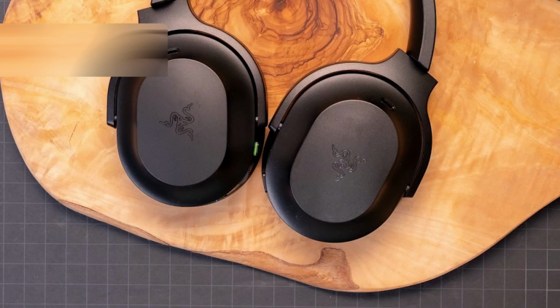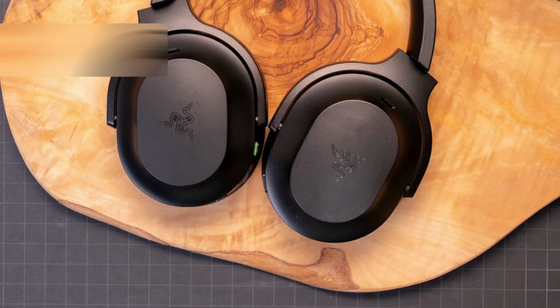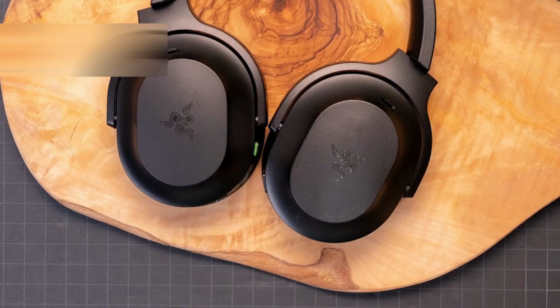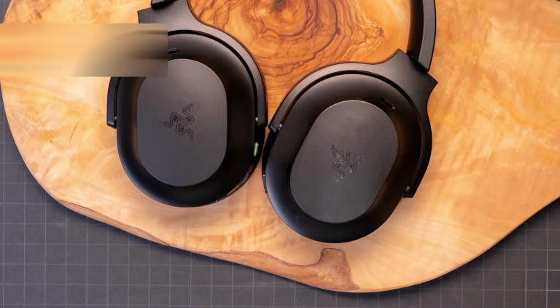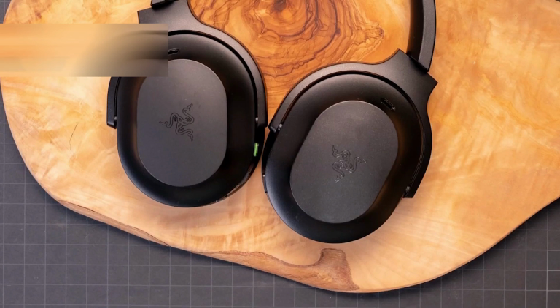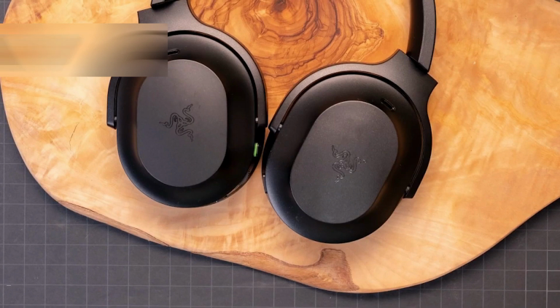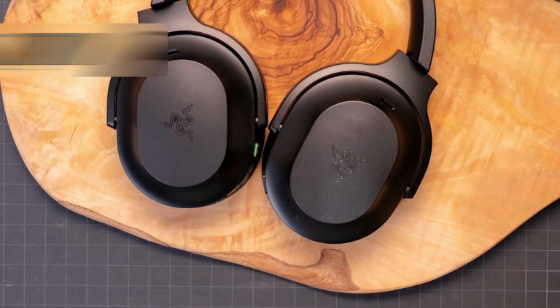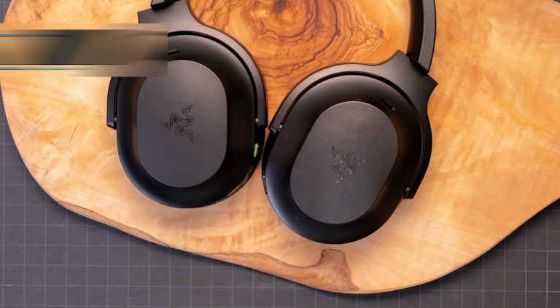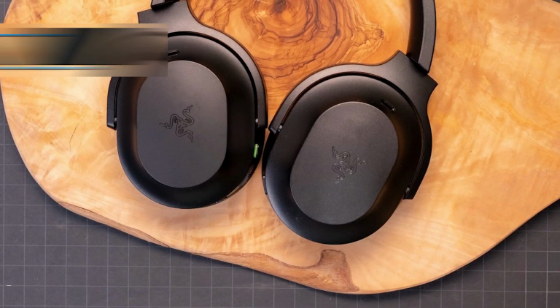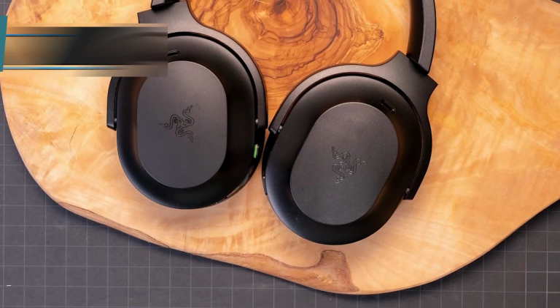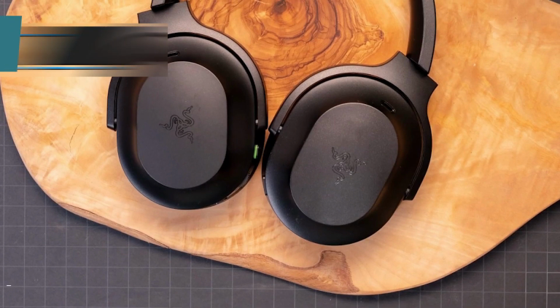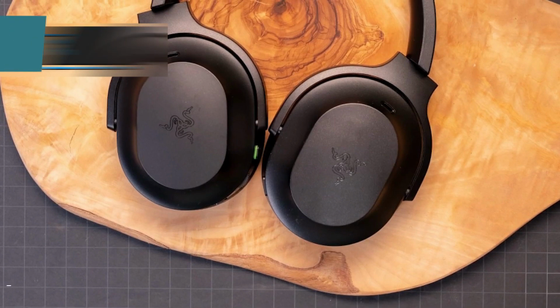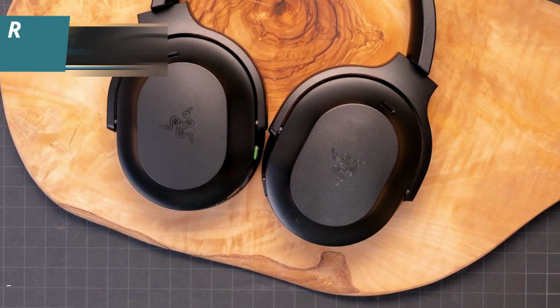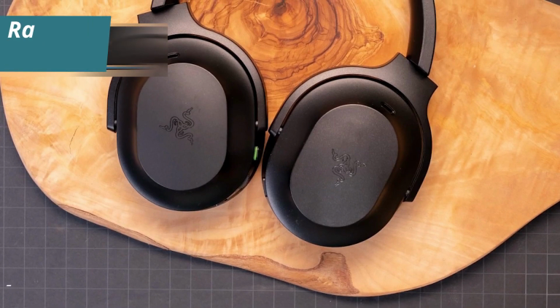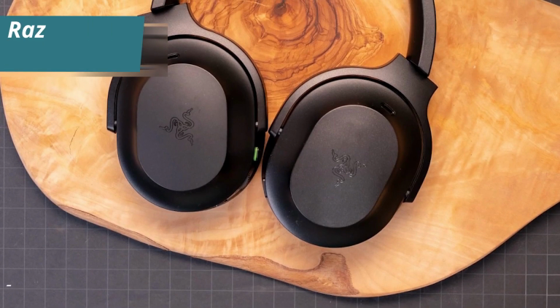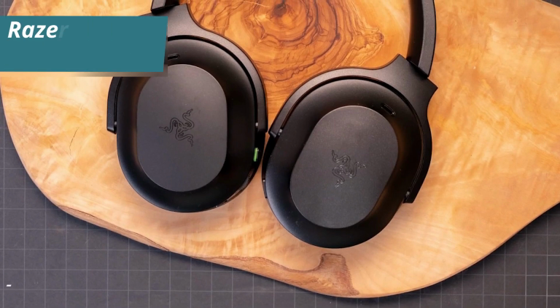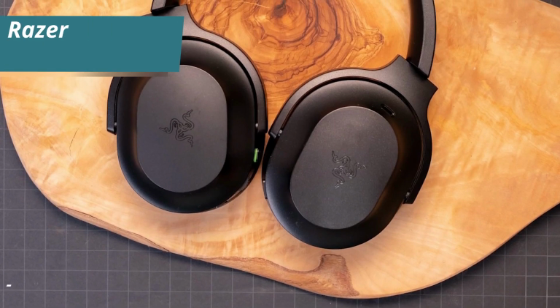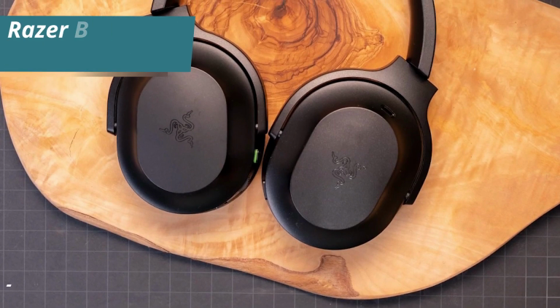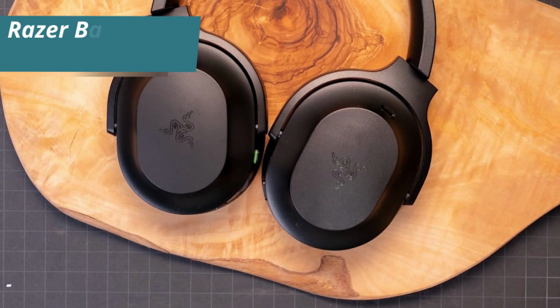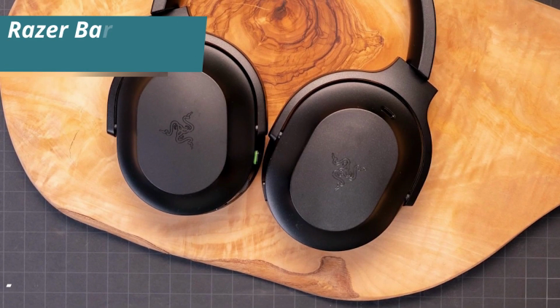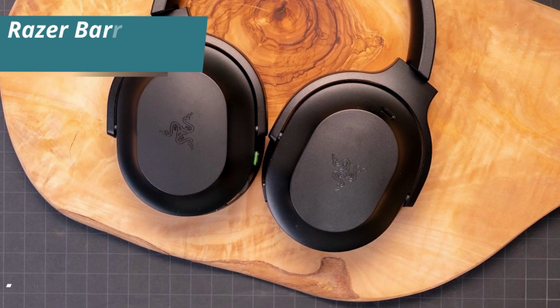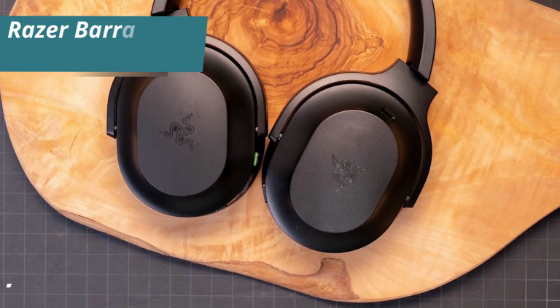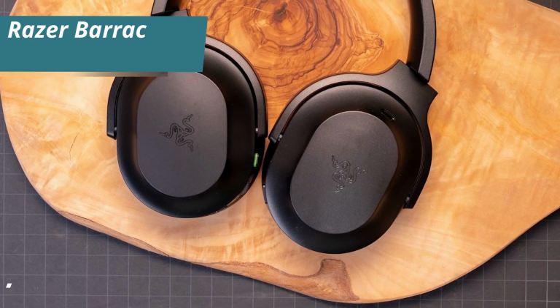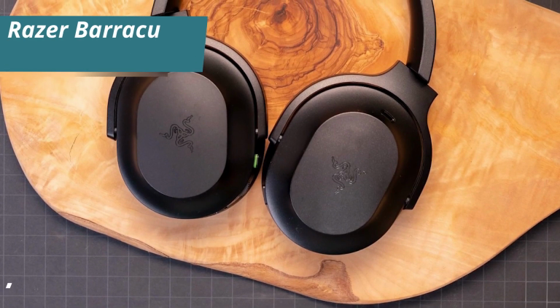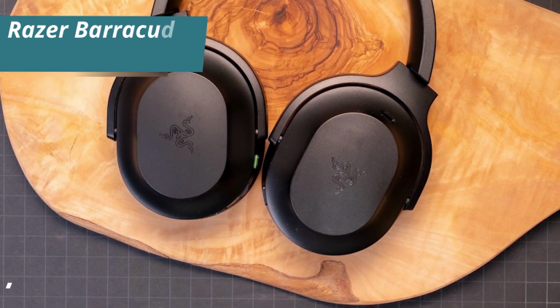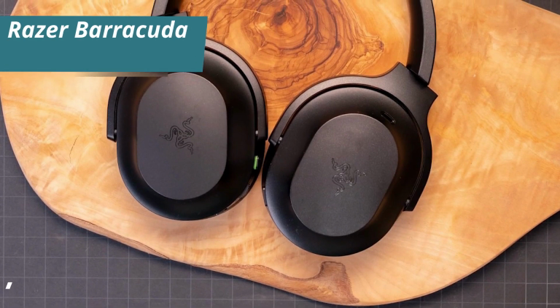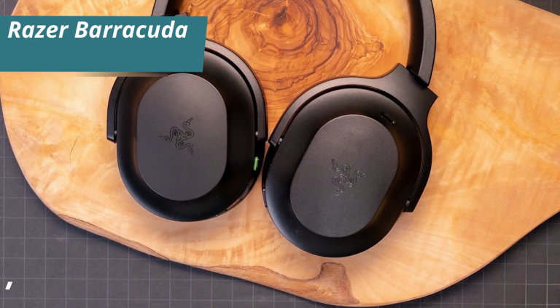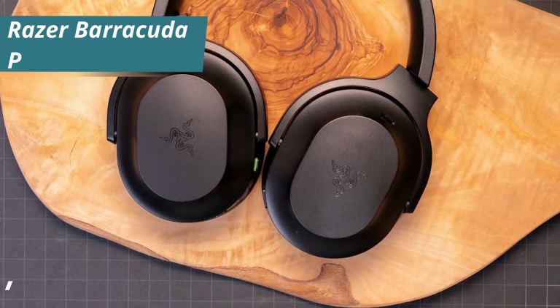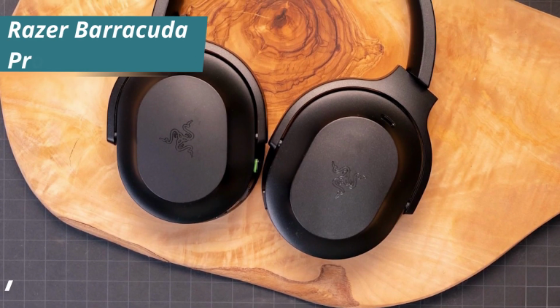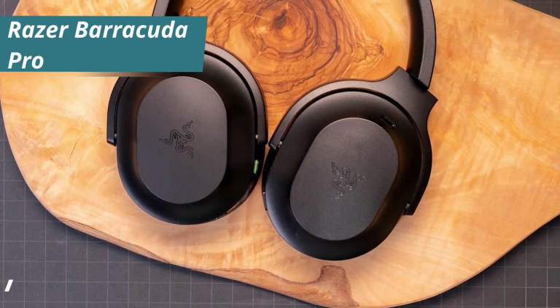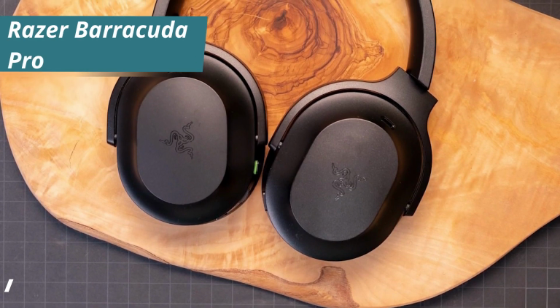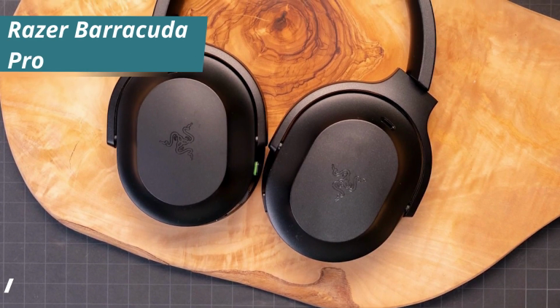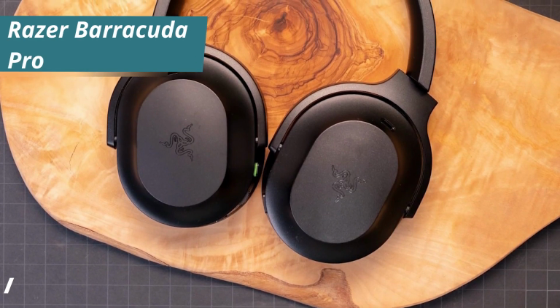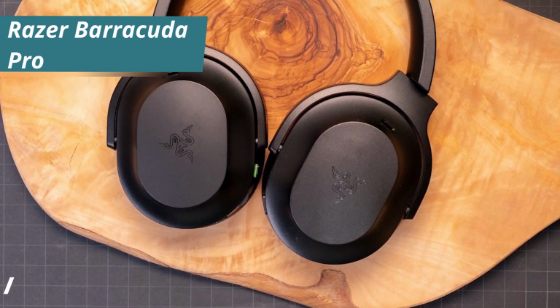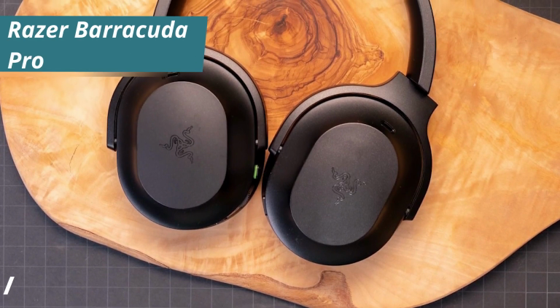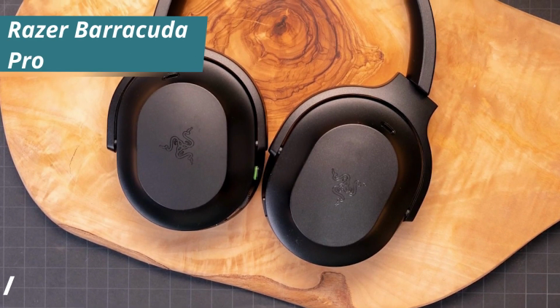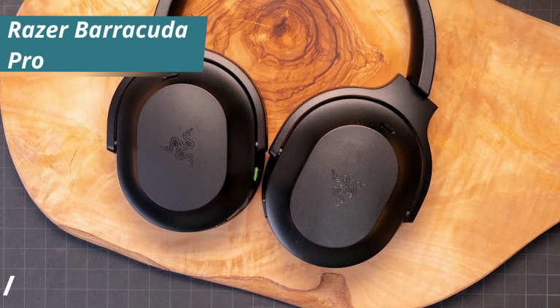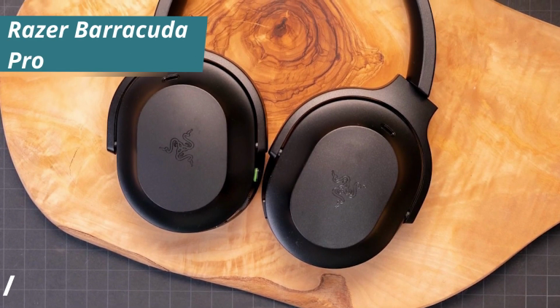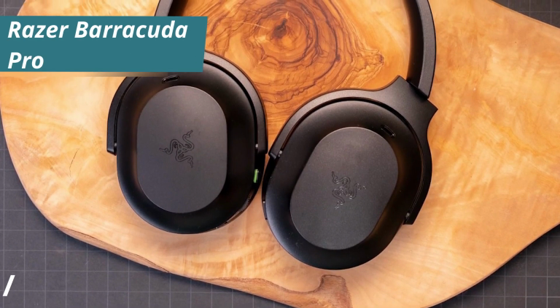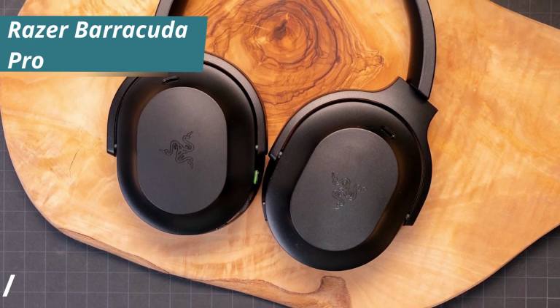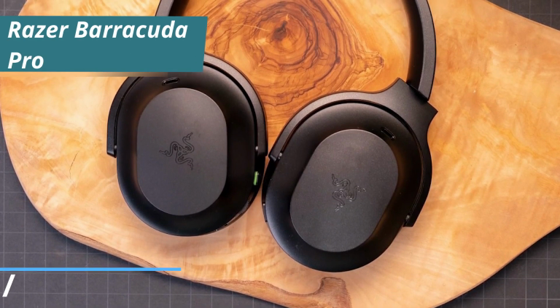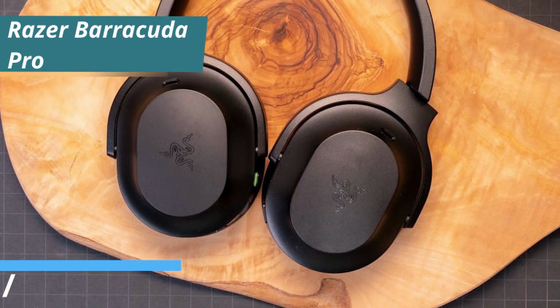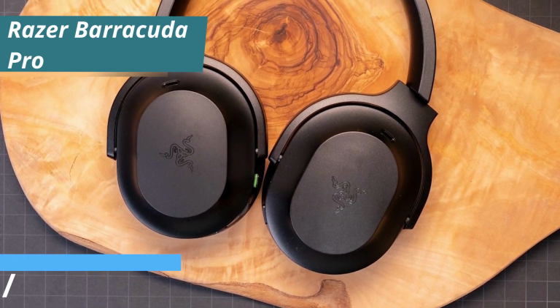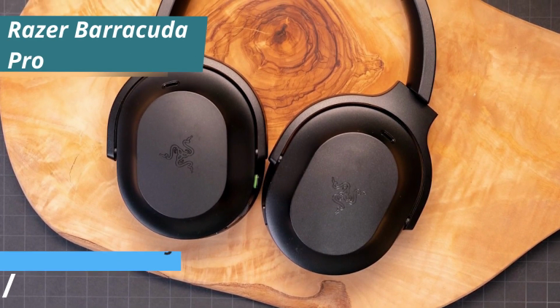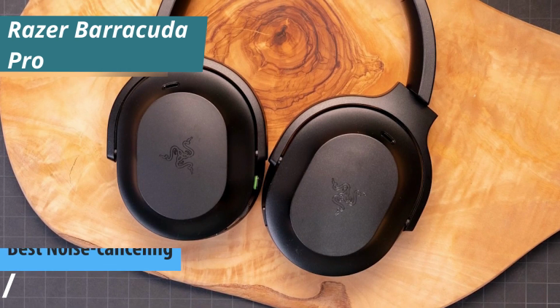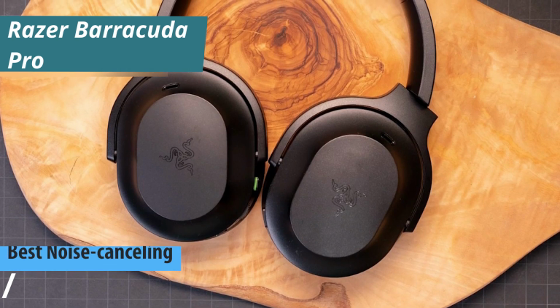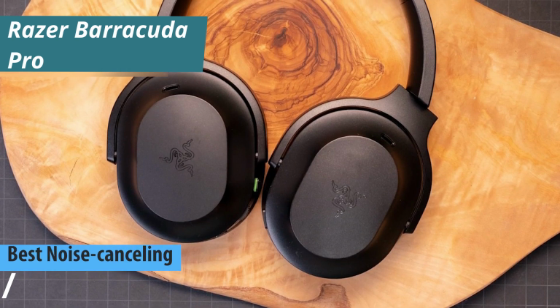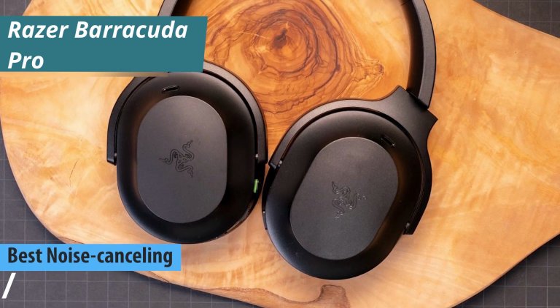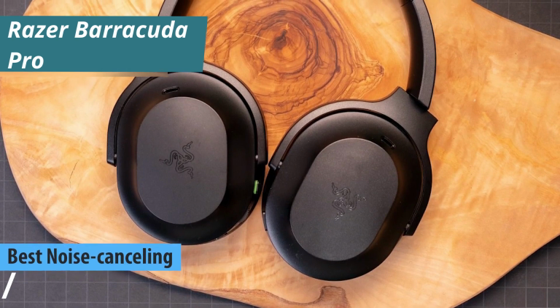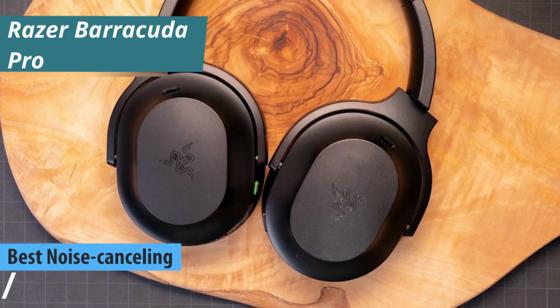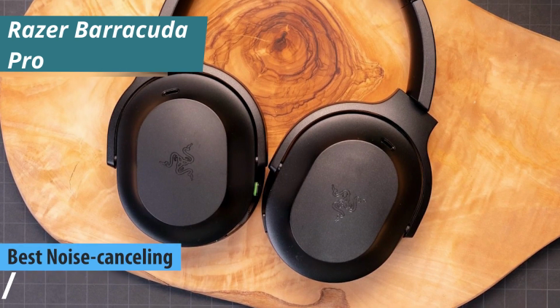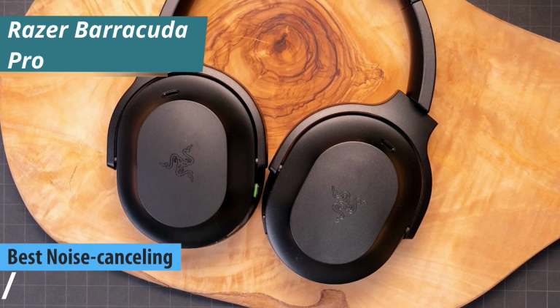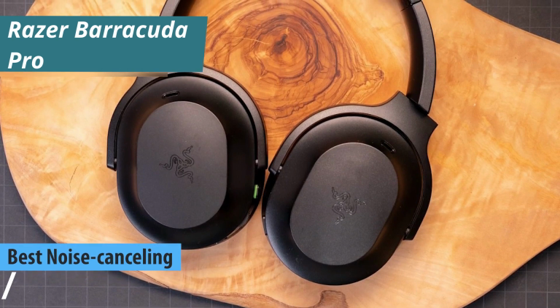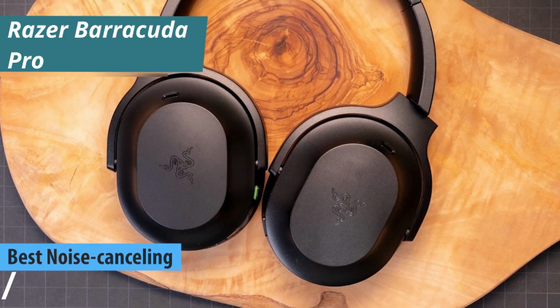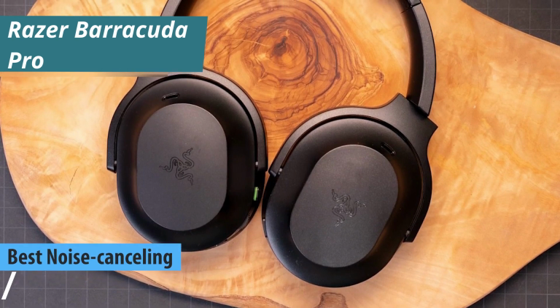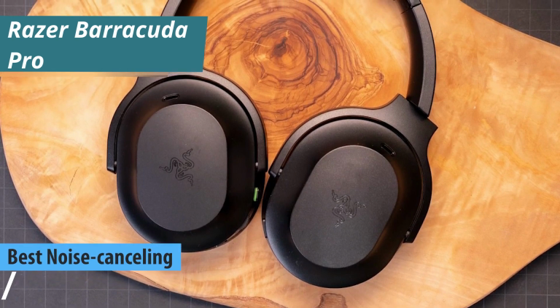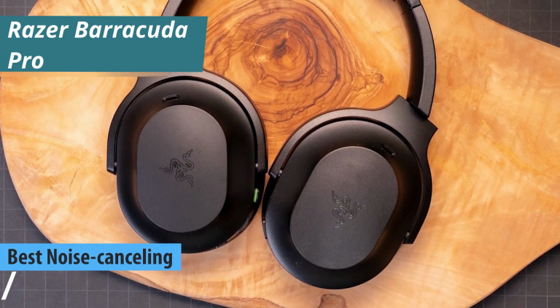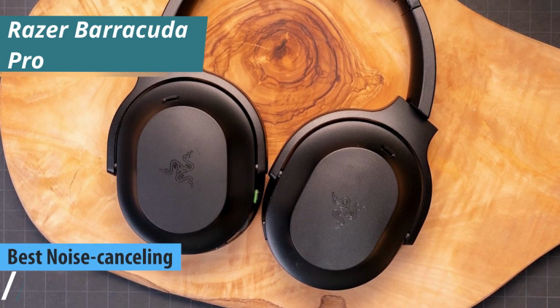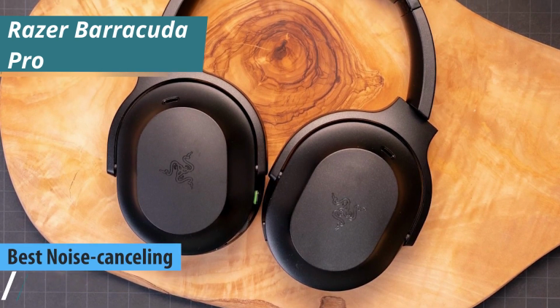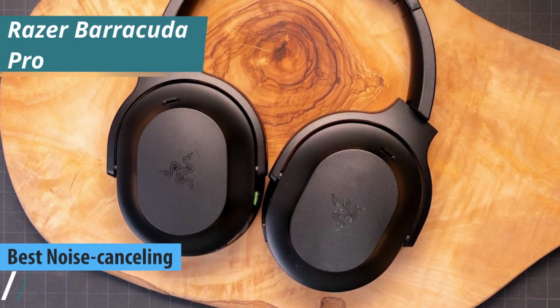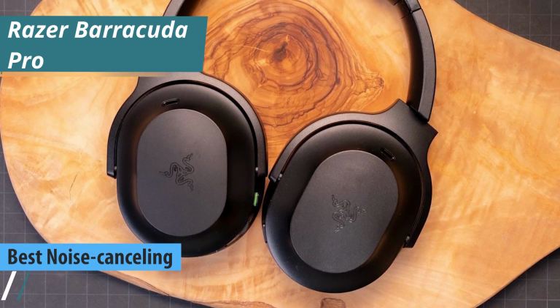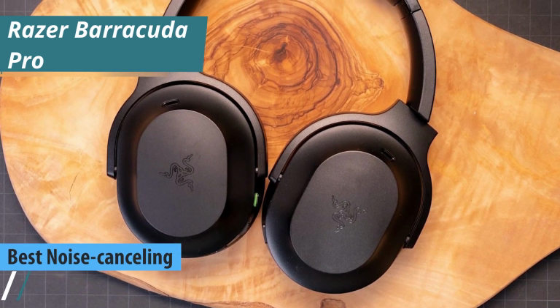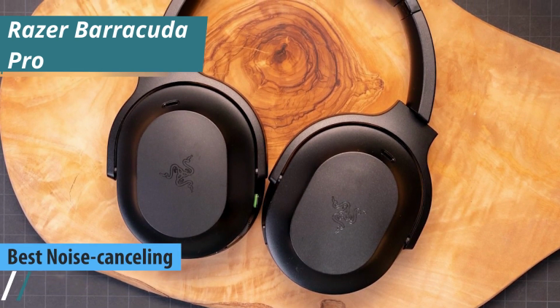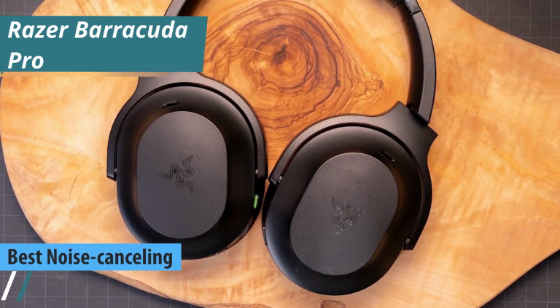Now let's dive into the Razer Barracuda Pro, which we consider the best noise-canceling wireless gaming headset available in 2024.